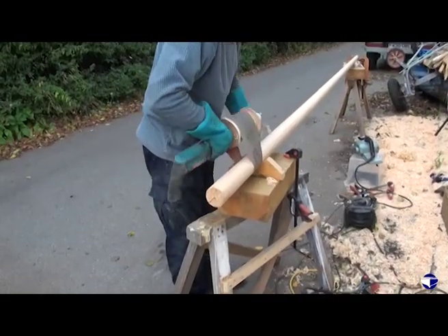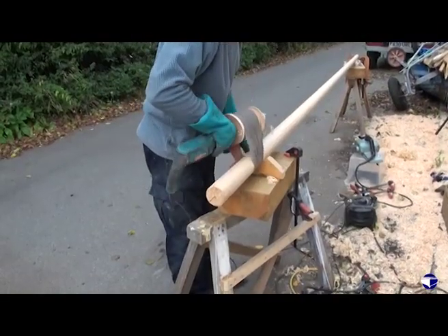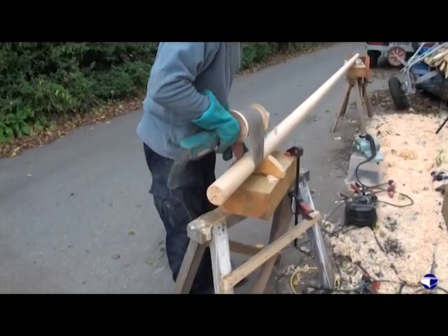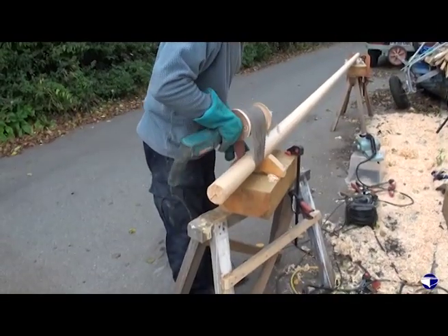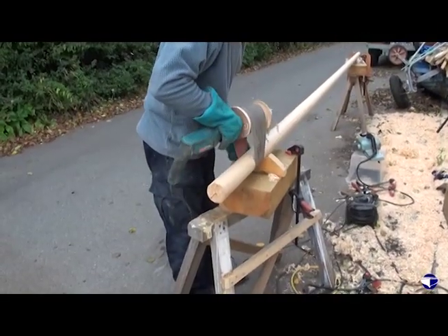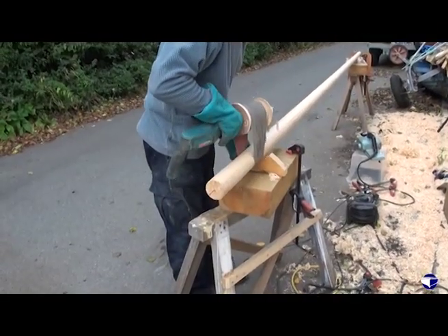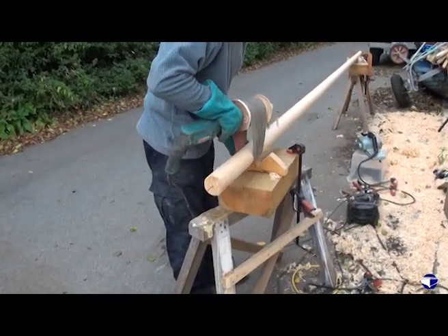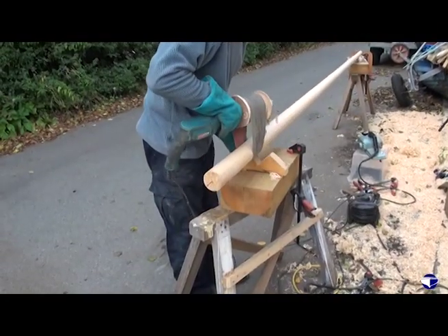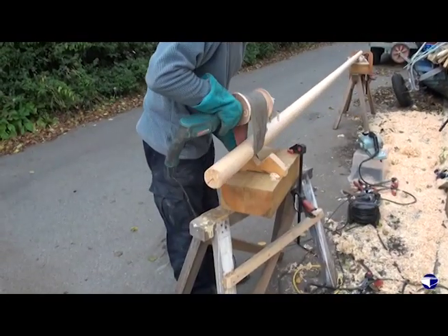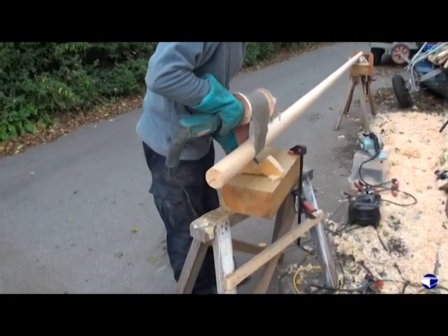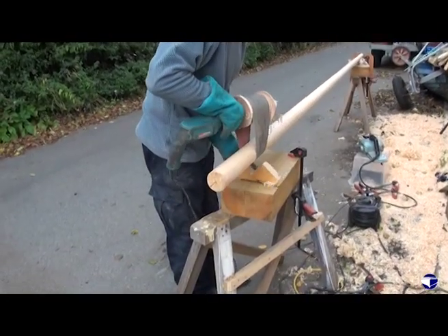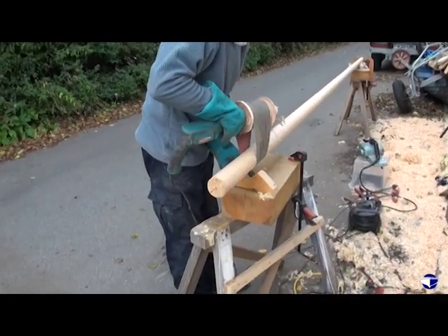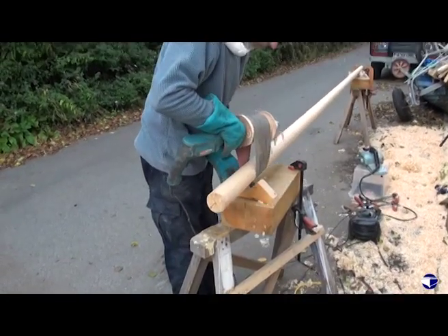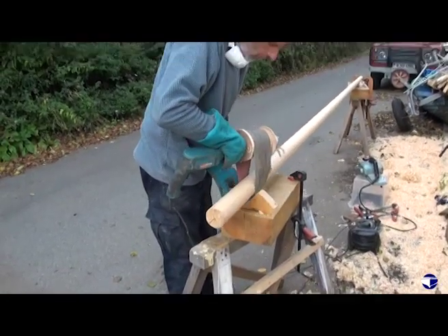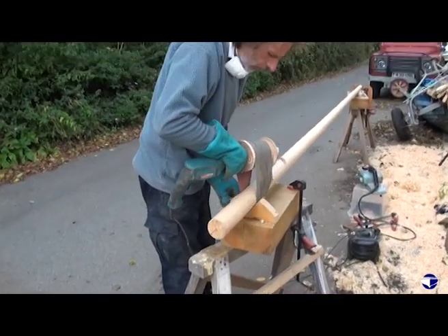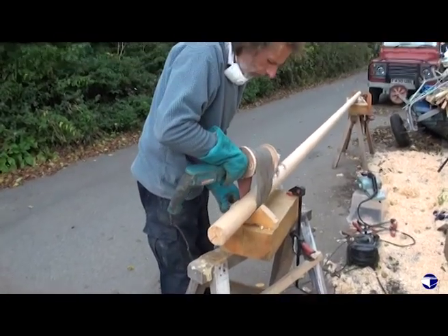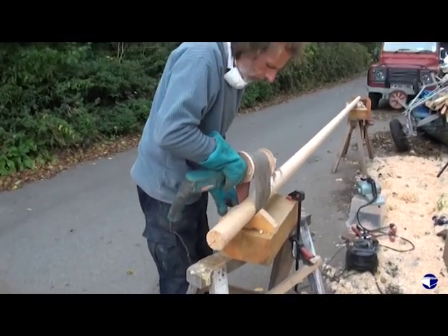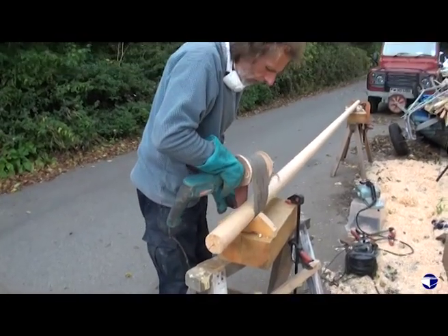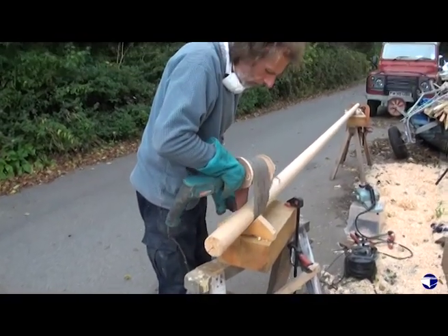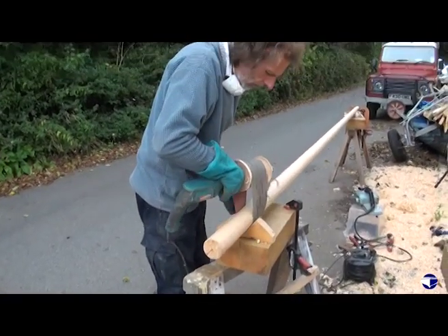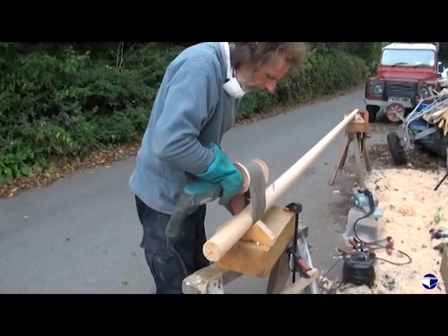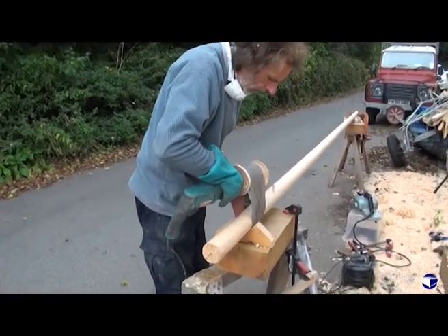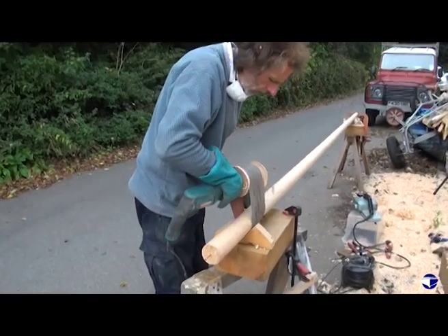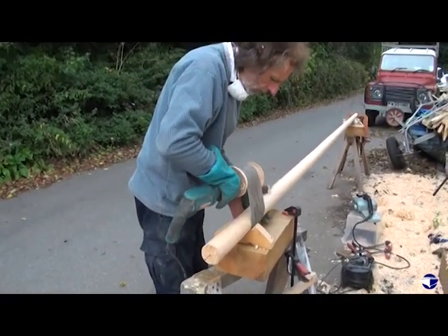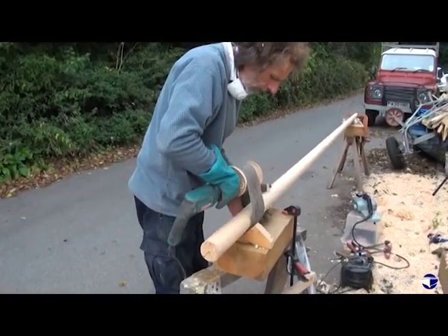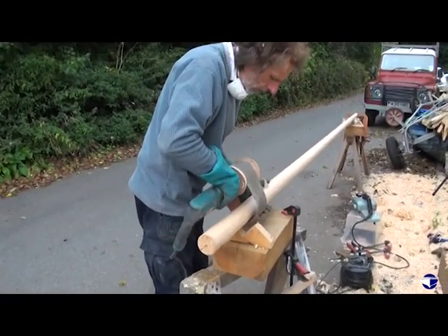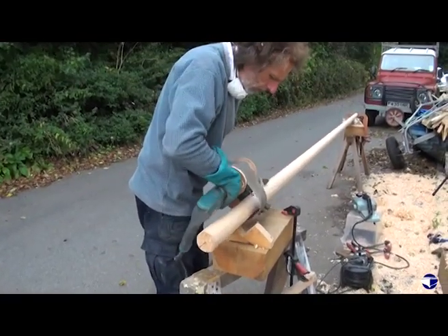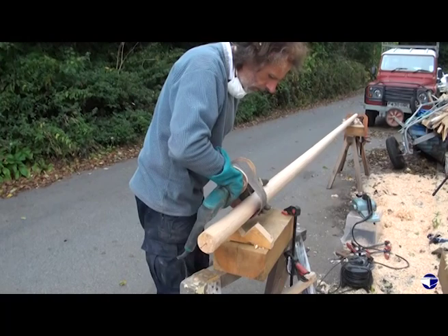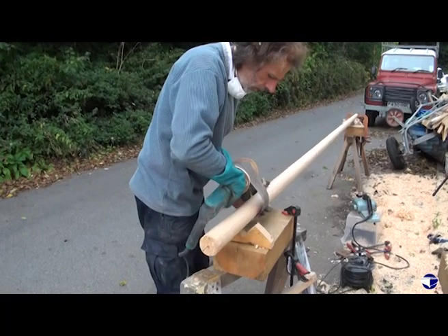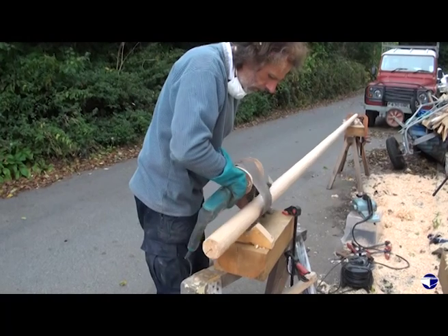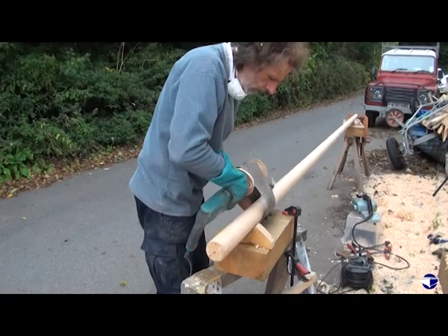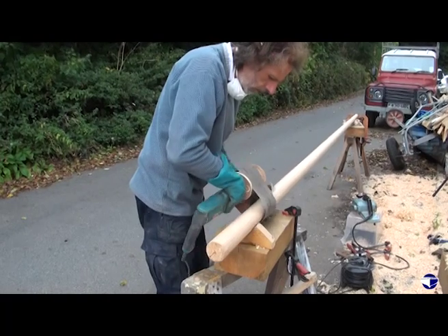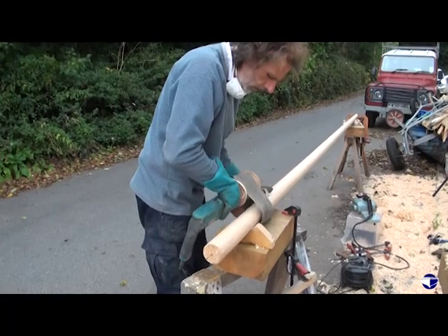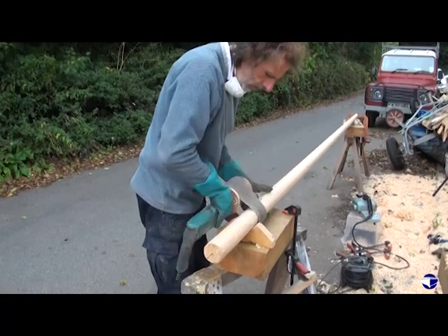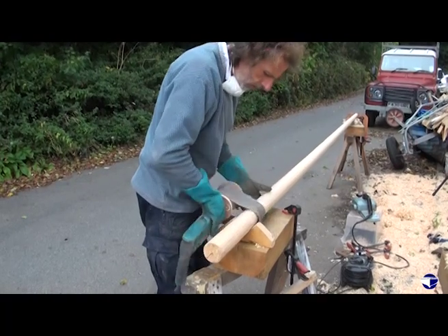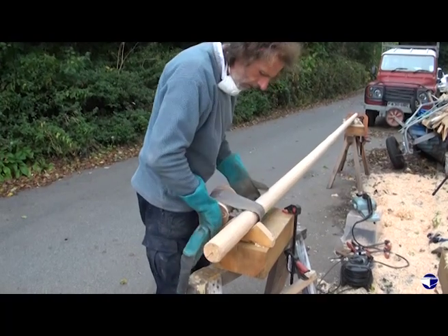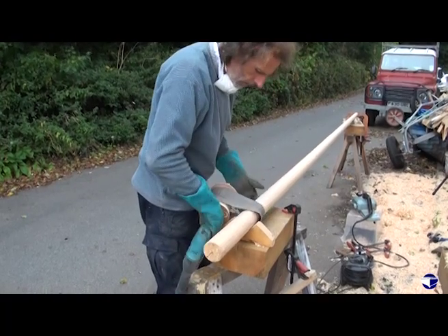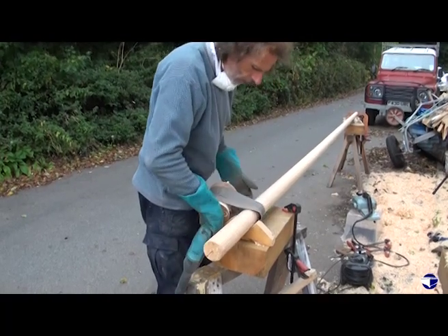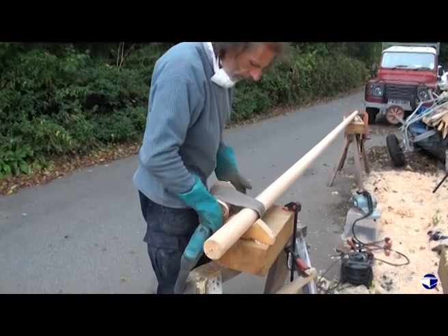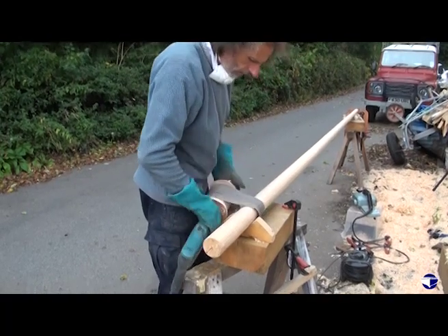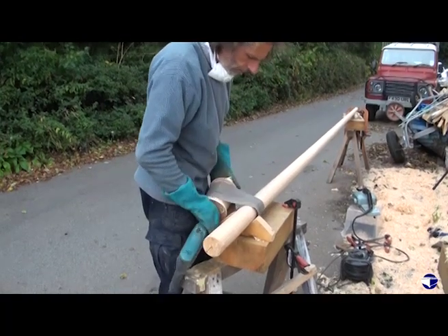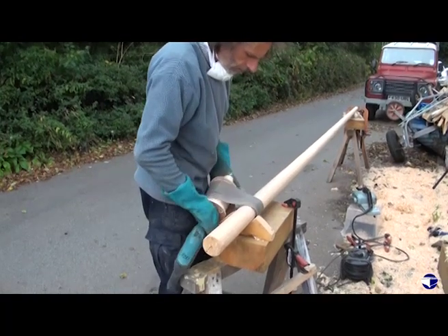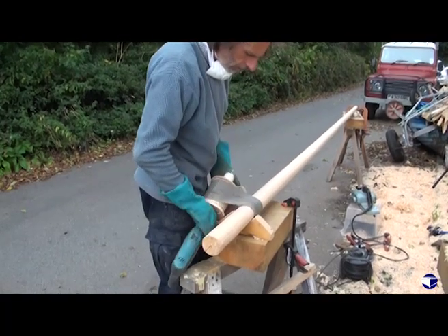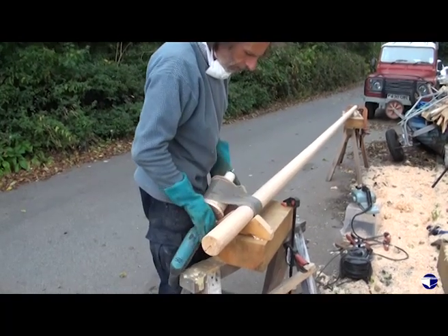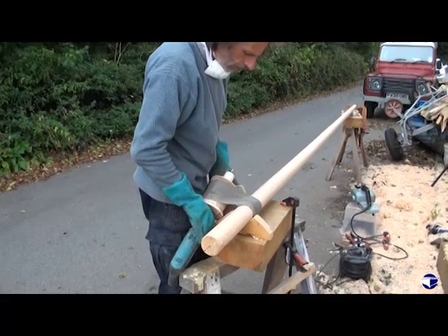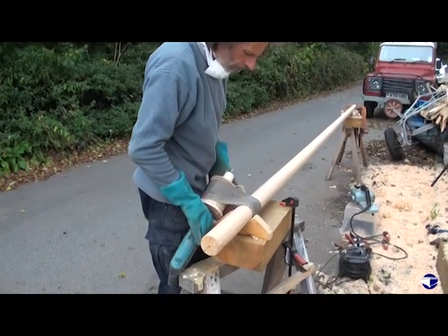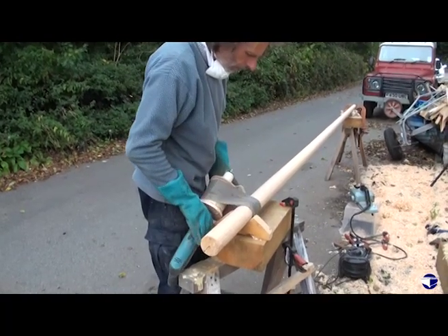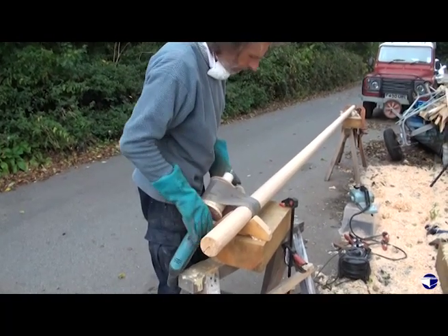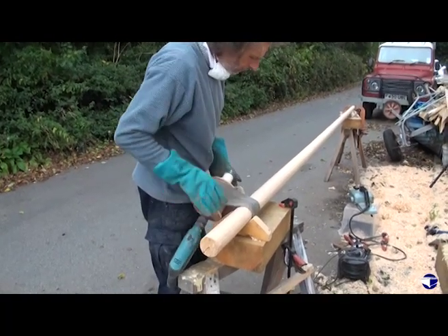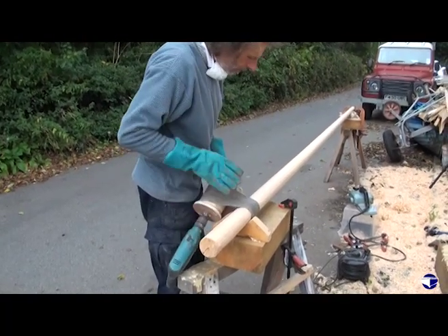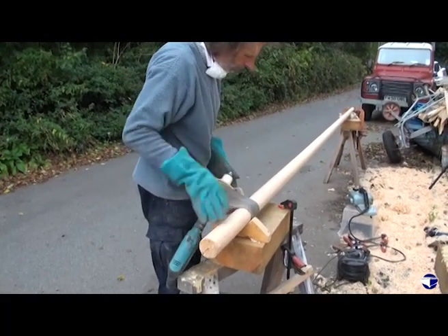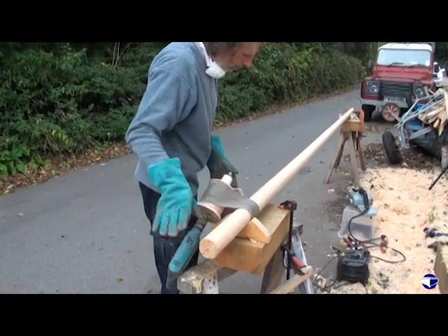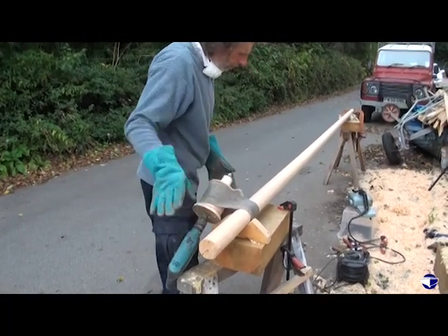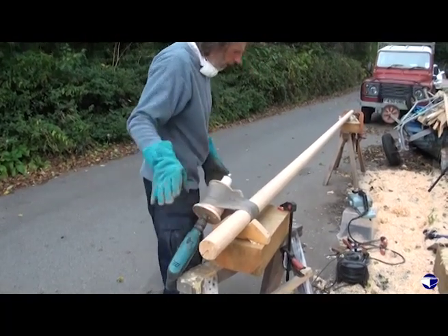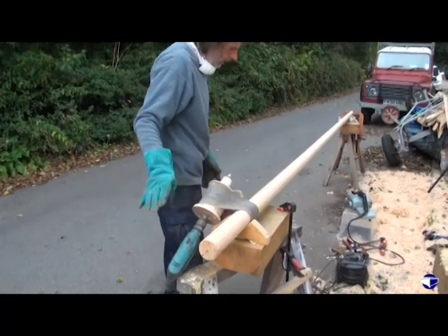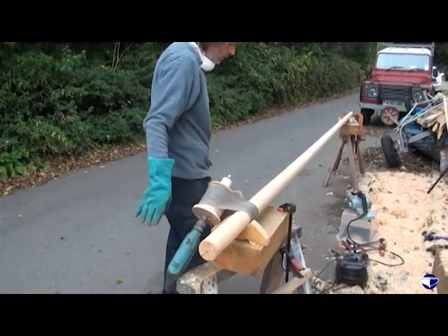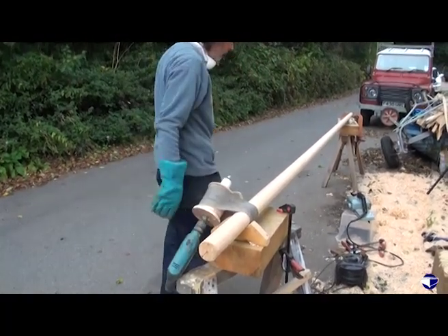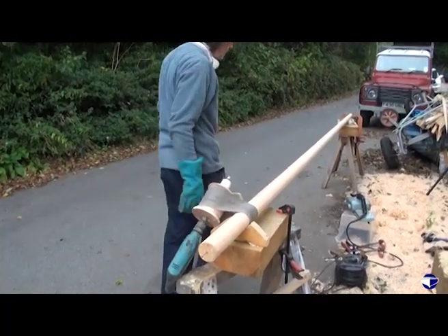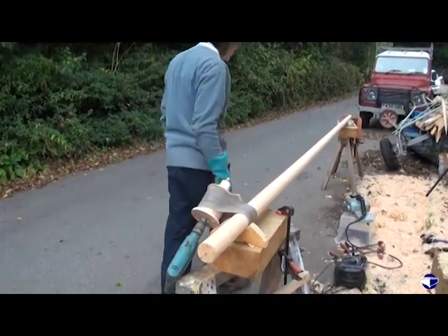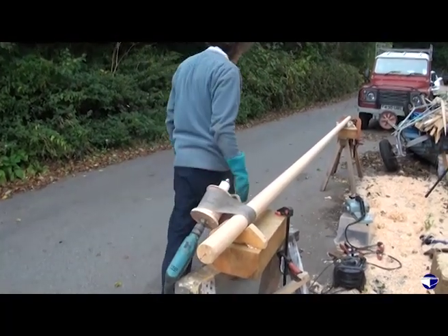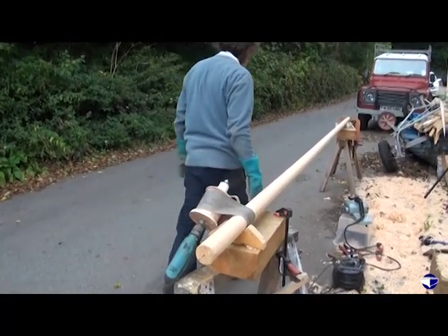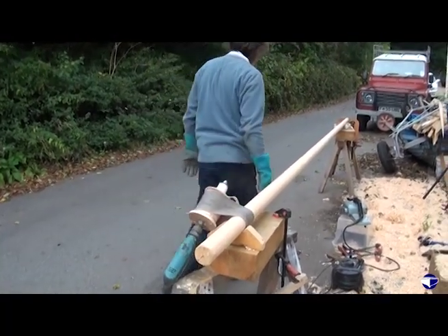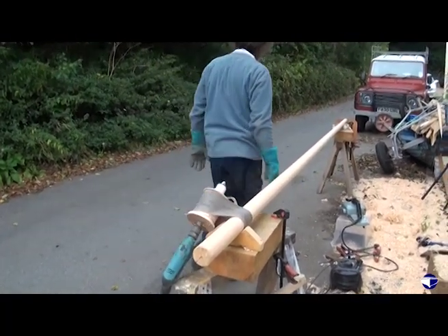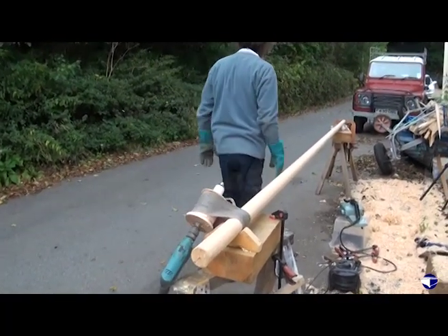It's not too important to round that lower section because that's going to be planed away on a taper.